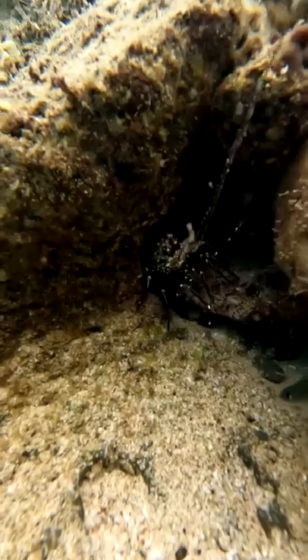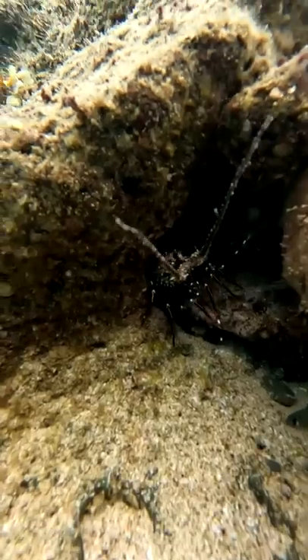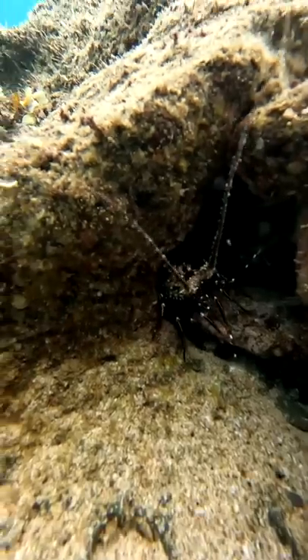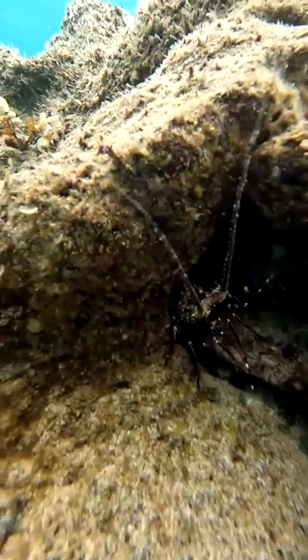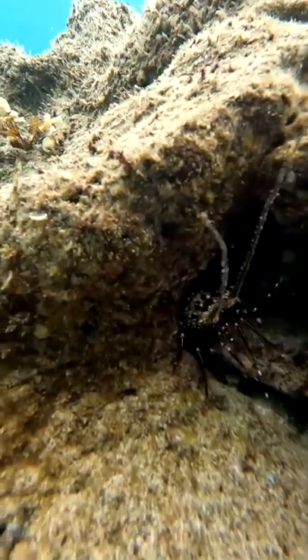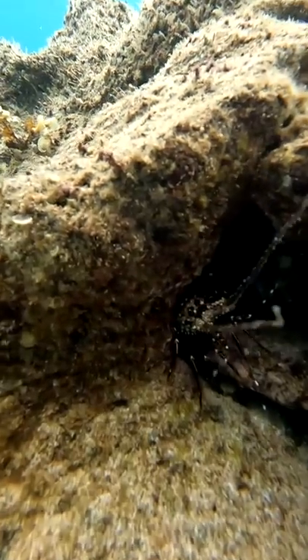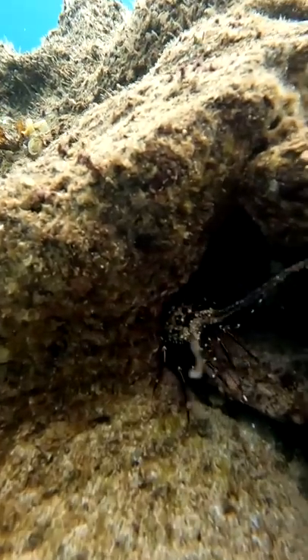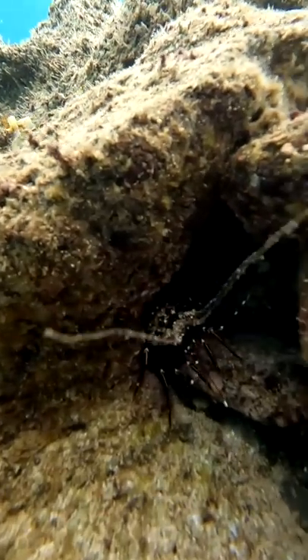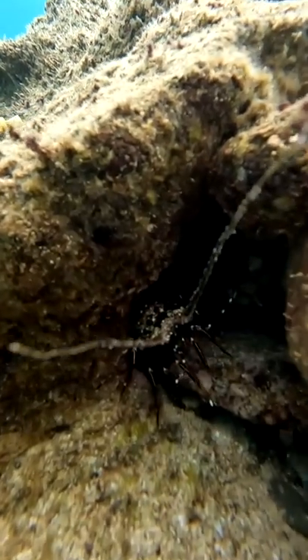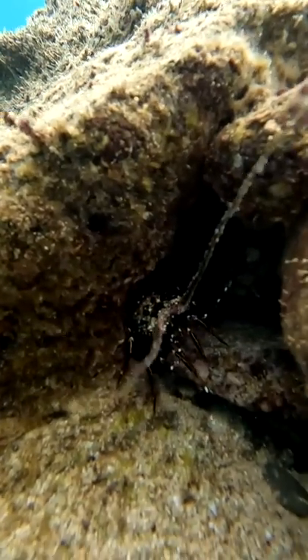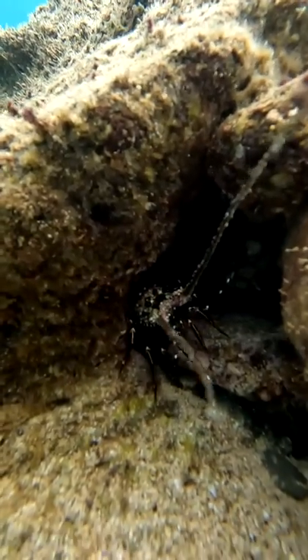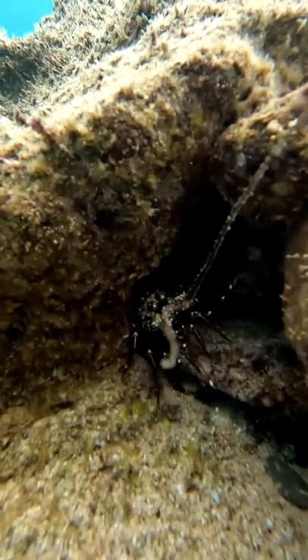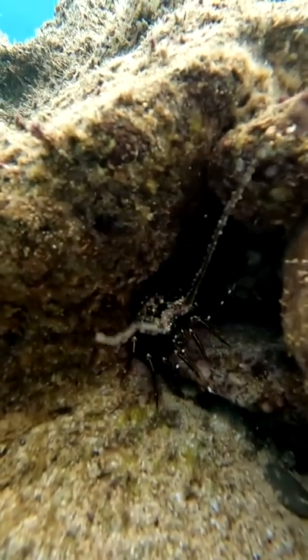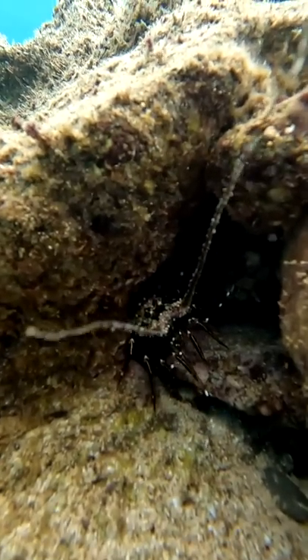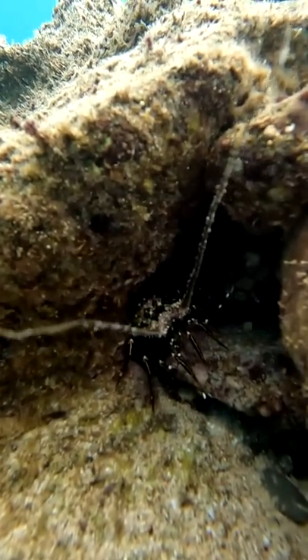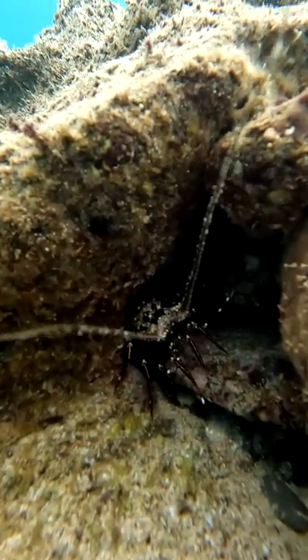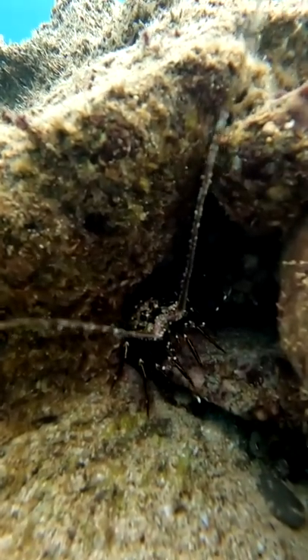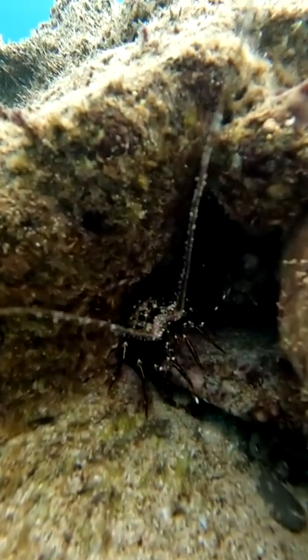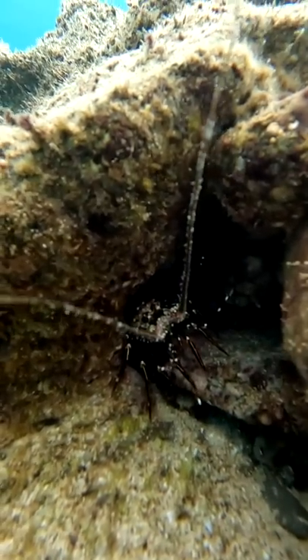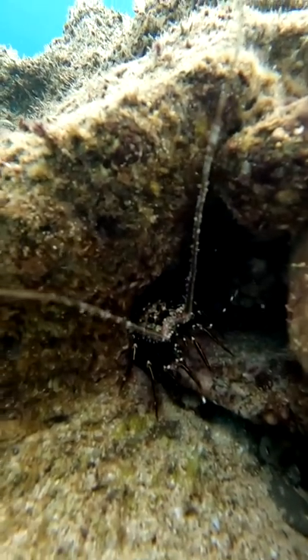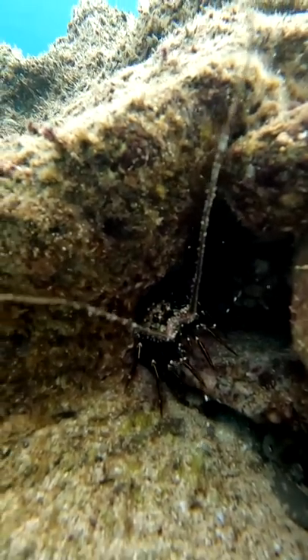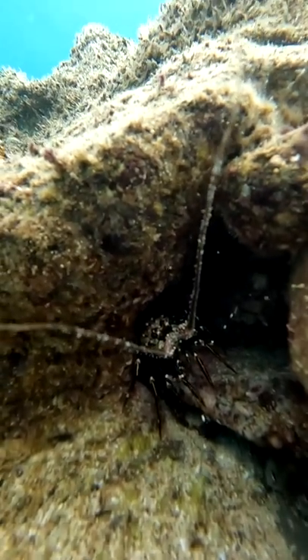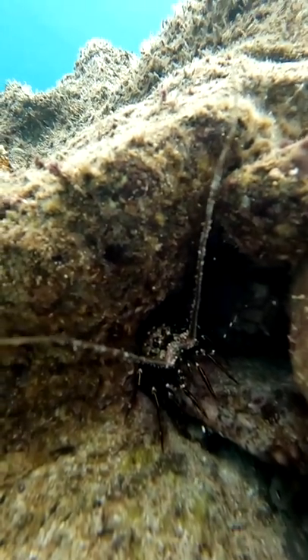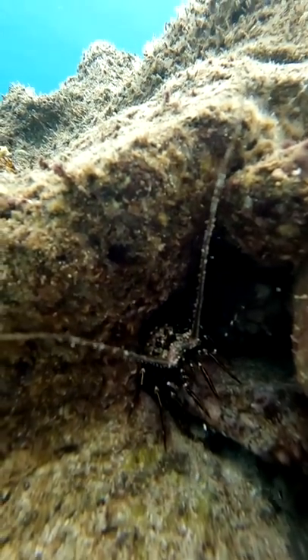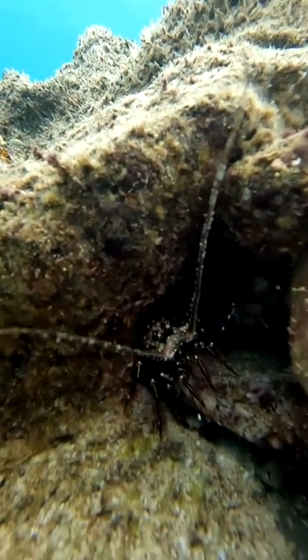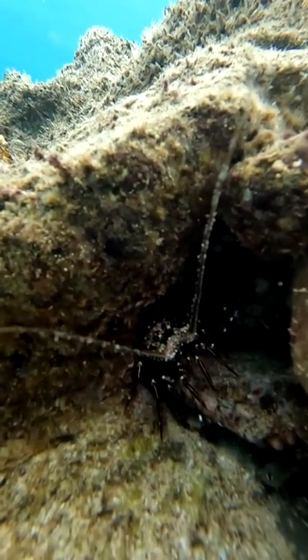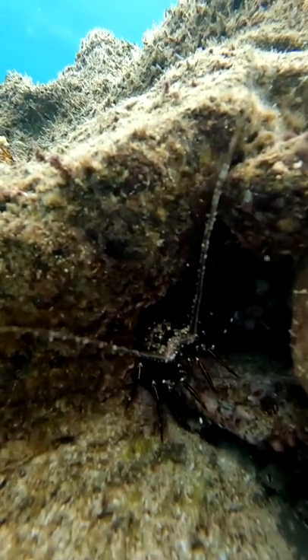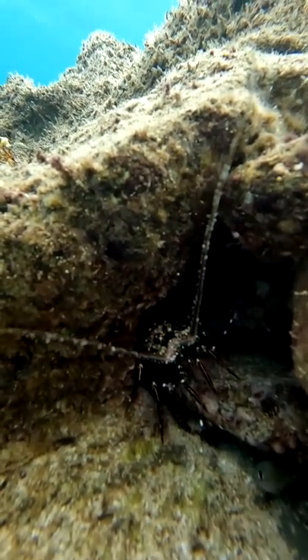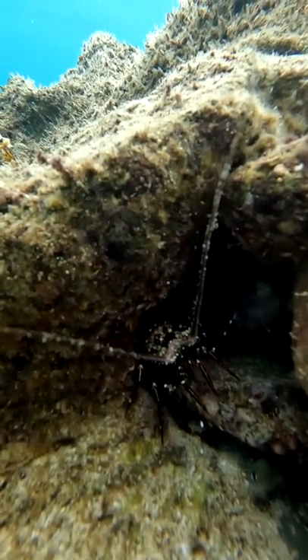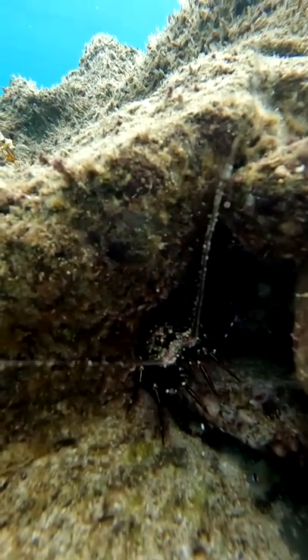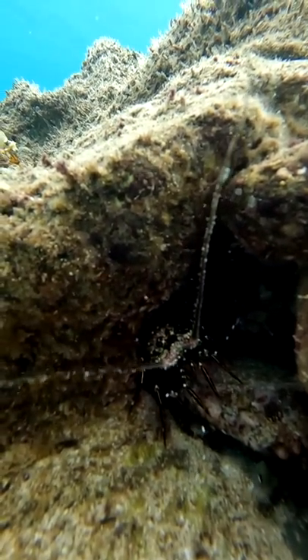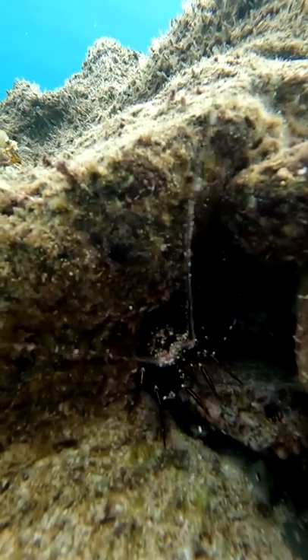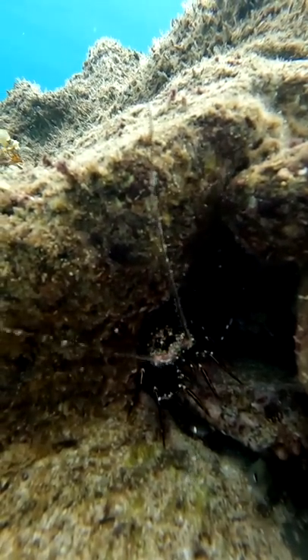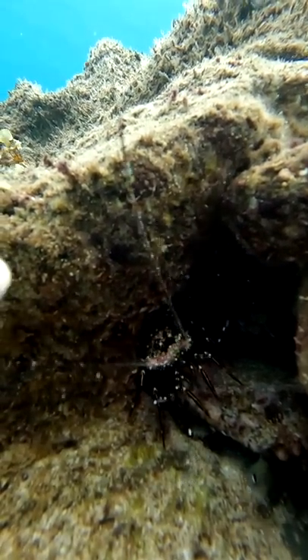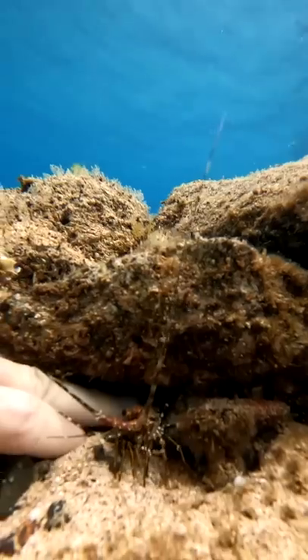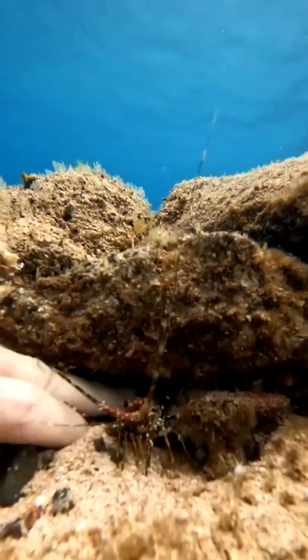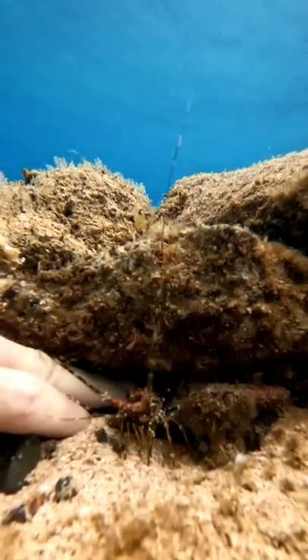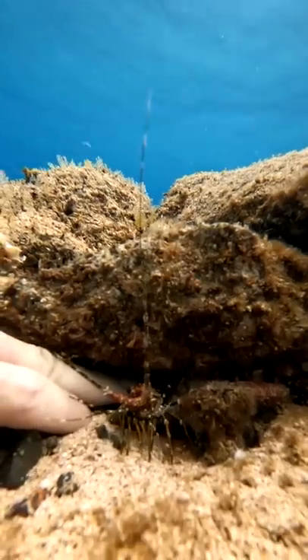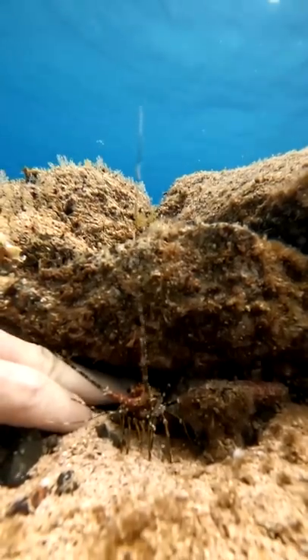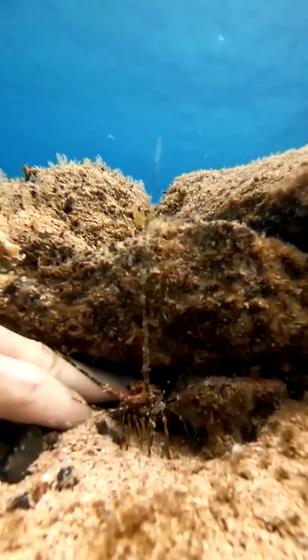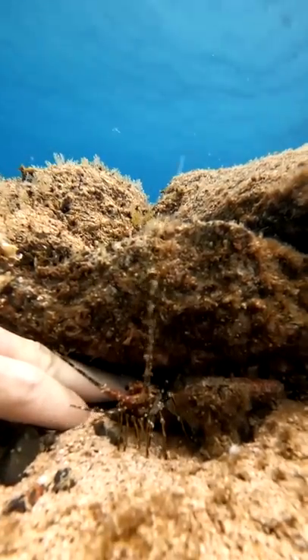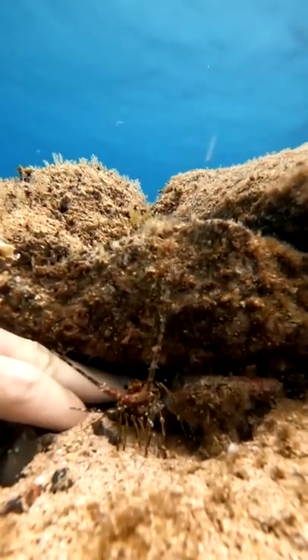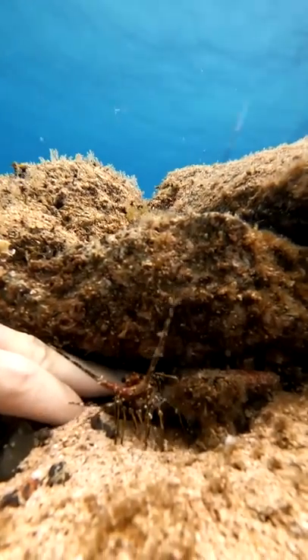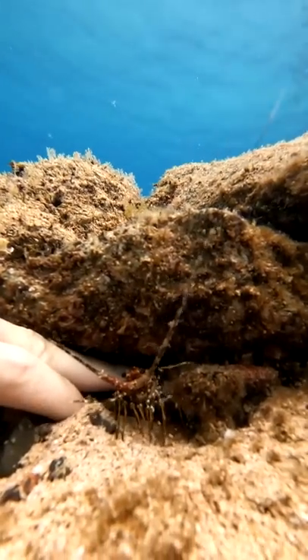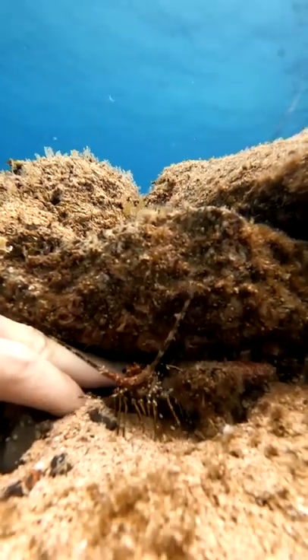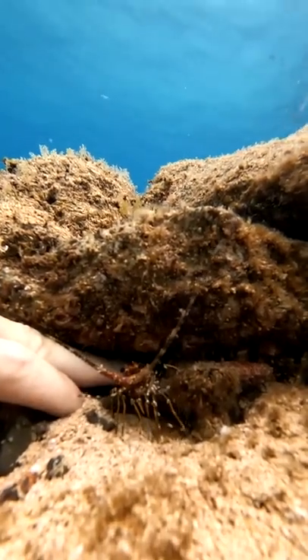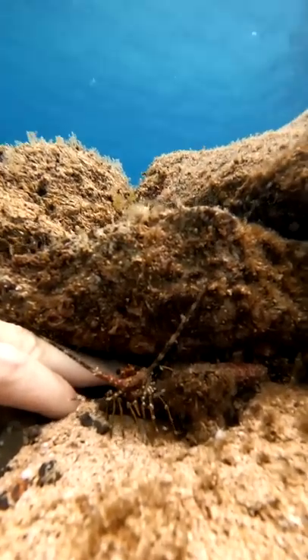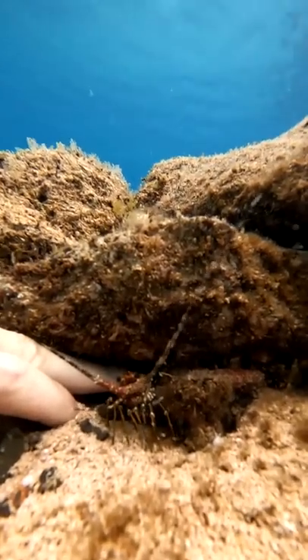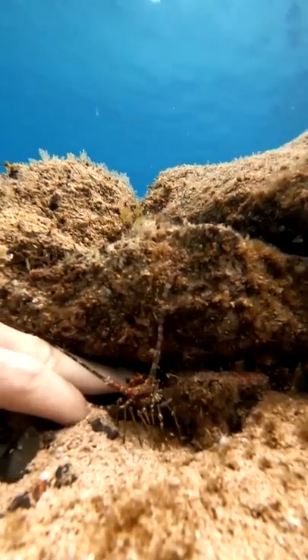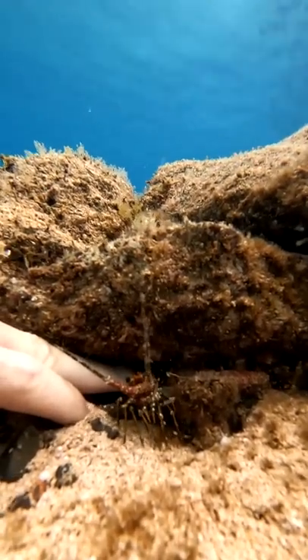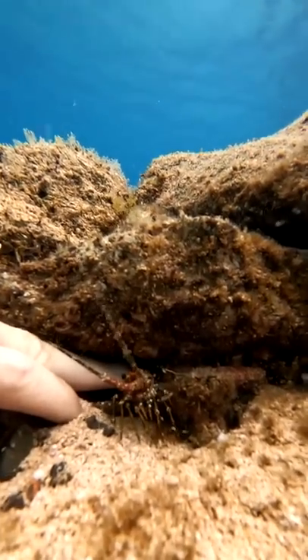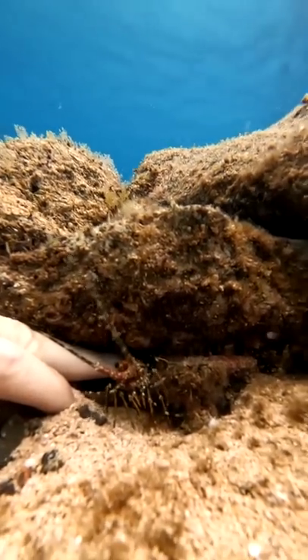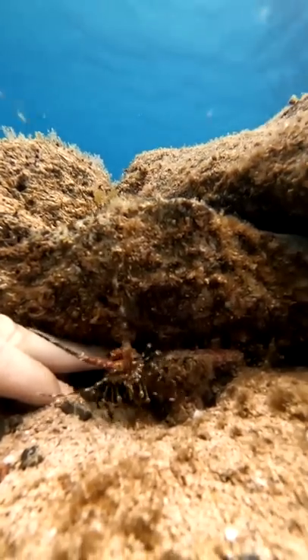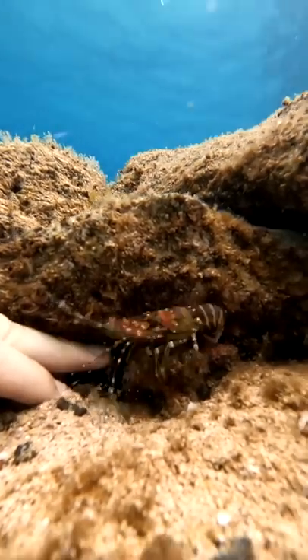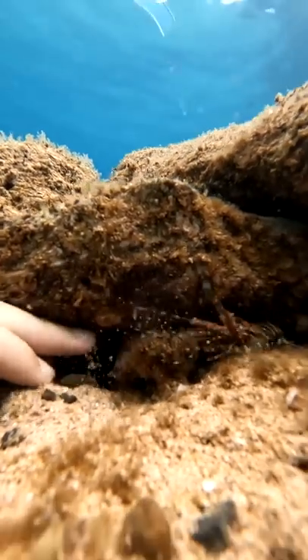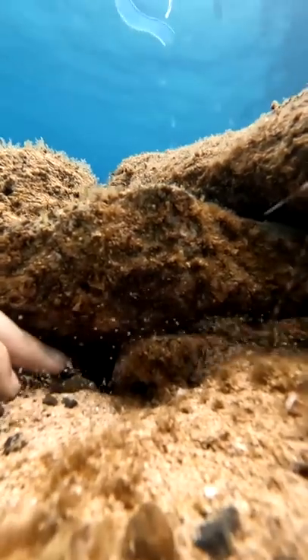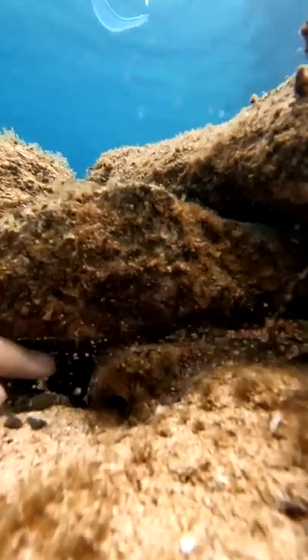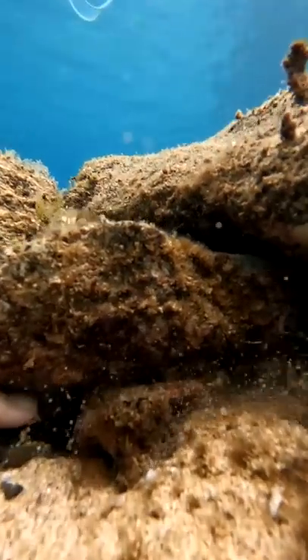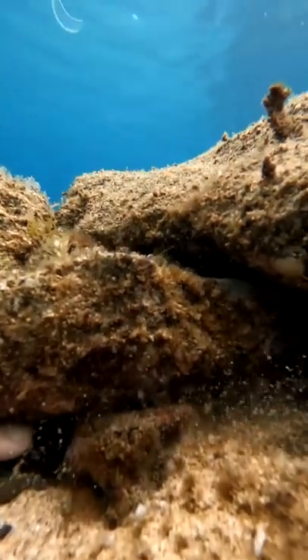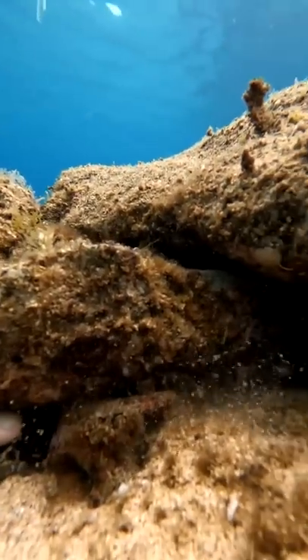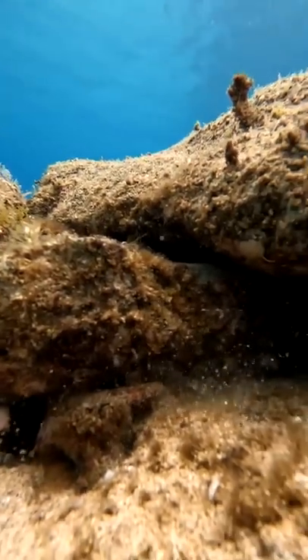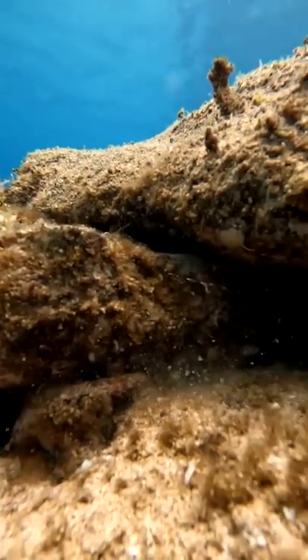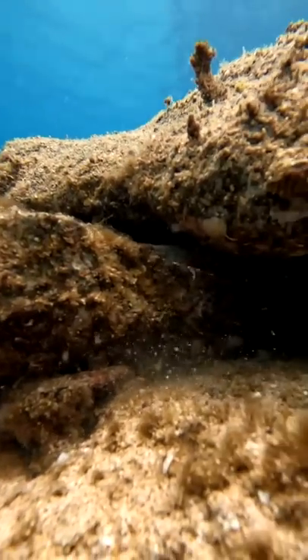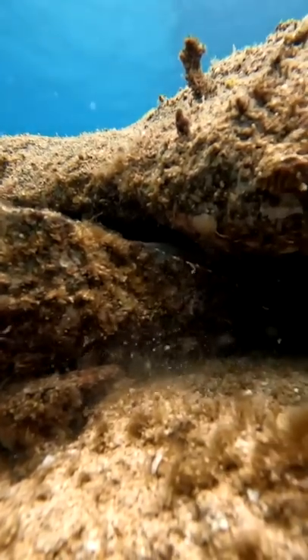Then I found the tiniest lobster. We never see them, so it was really cool. I tried to pet him, but he was afraid of me. Wow, he got the zoomies.